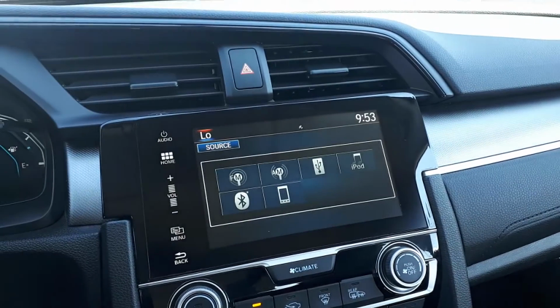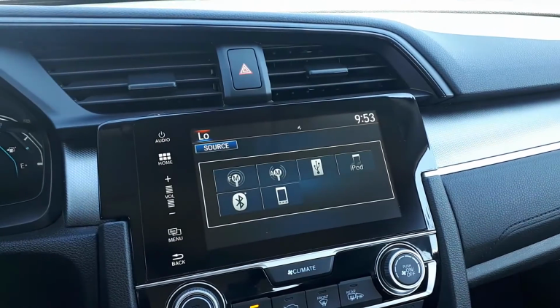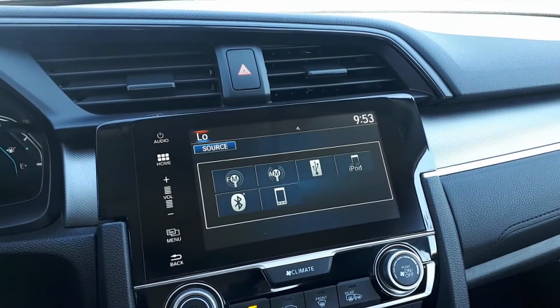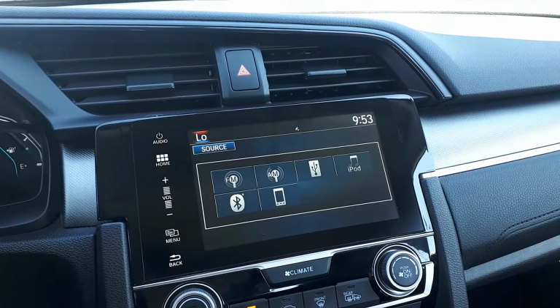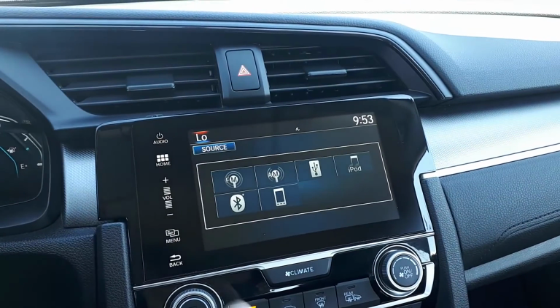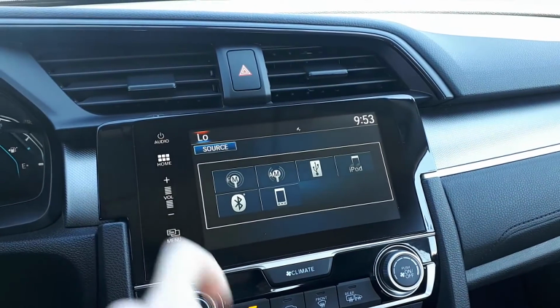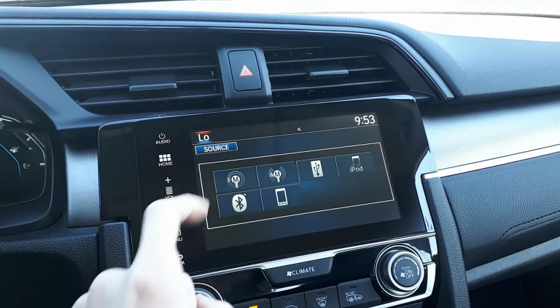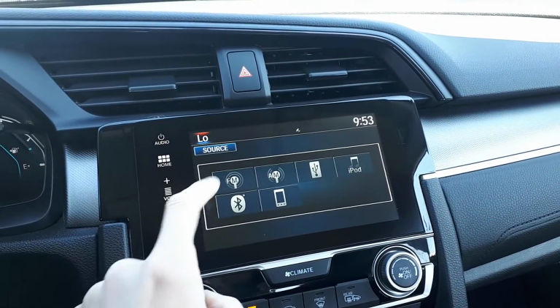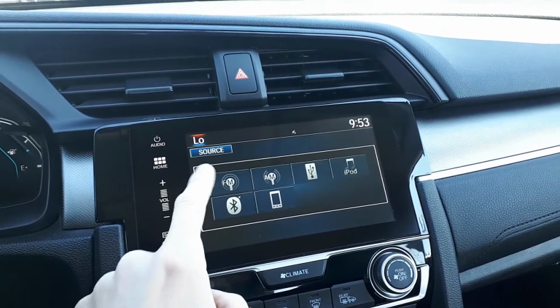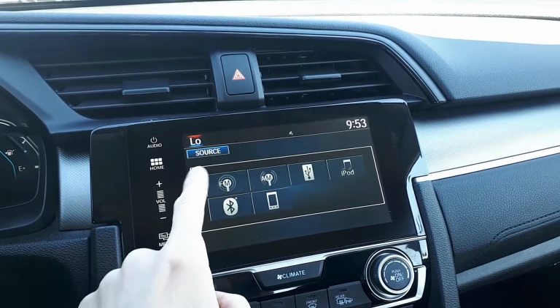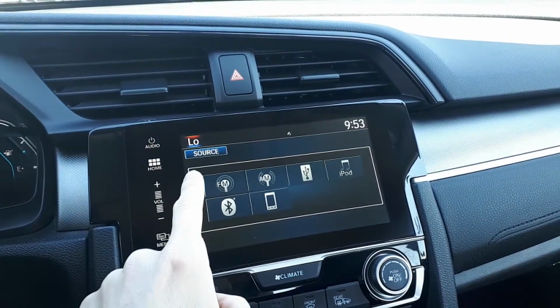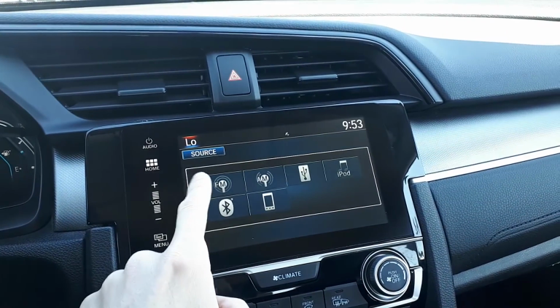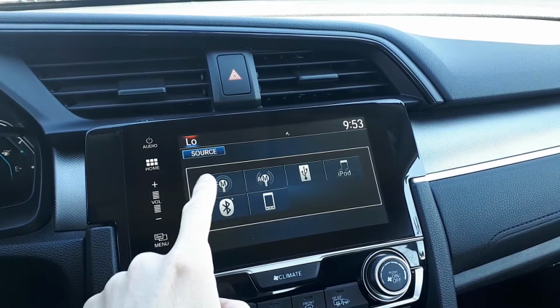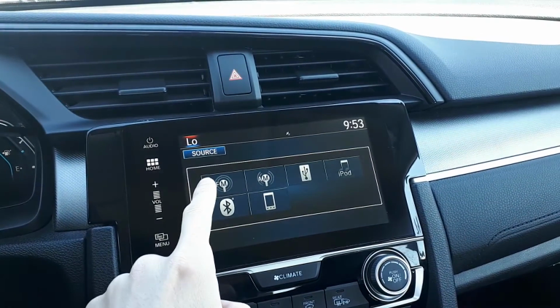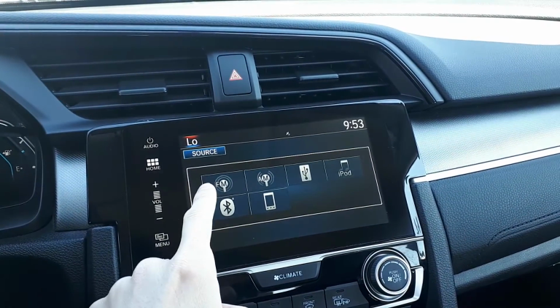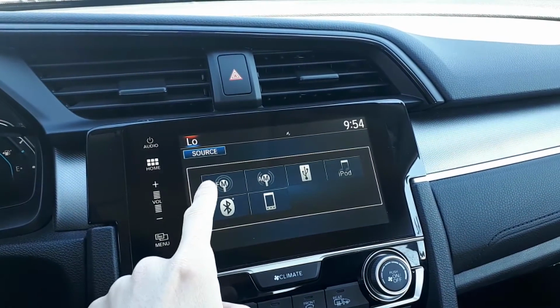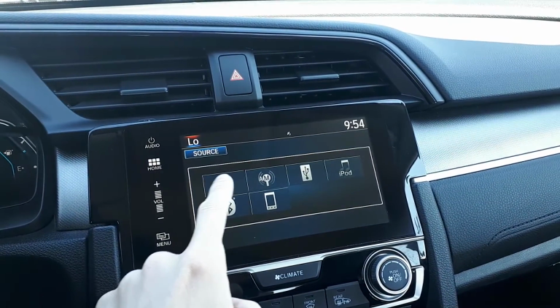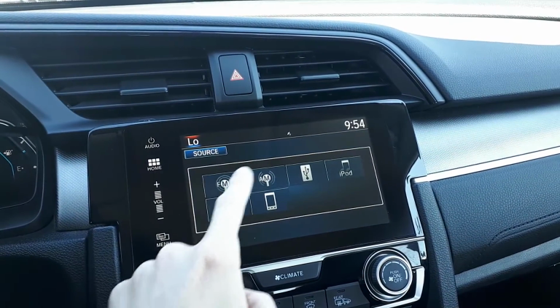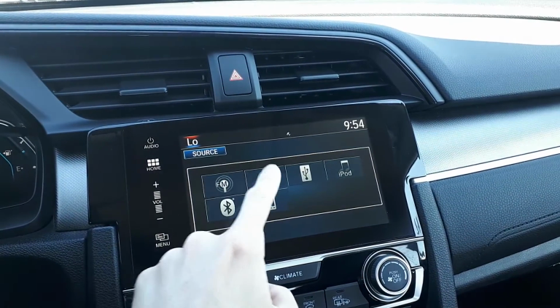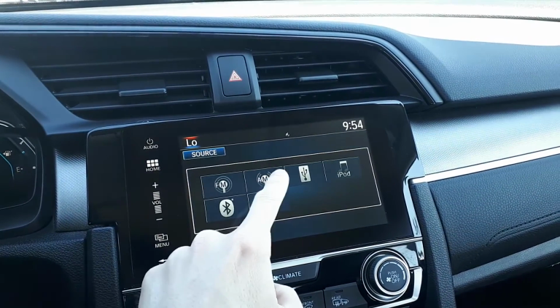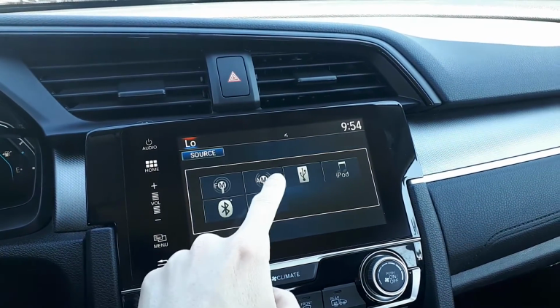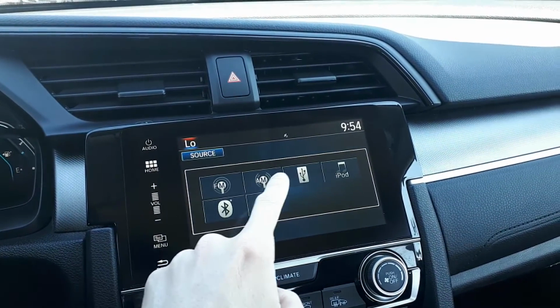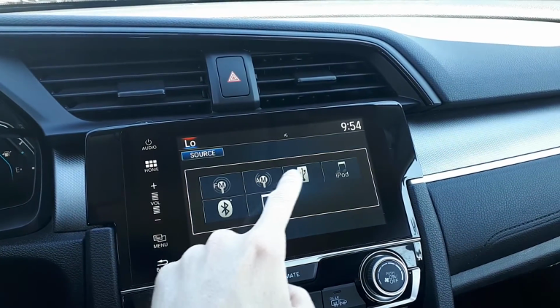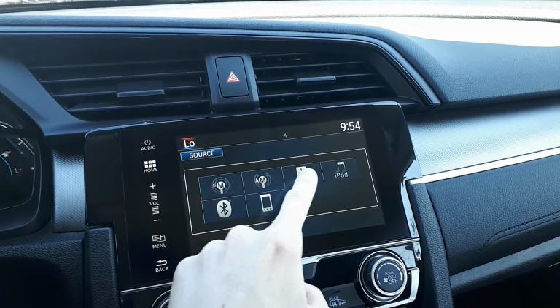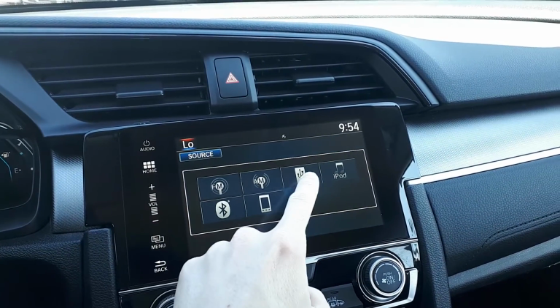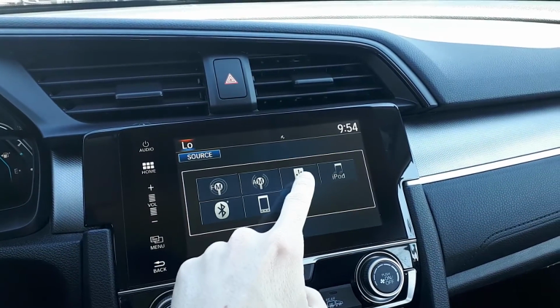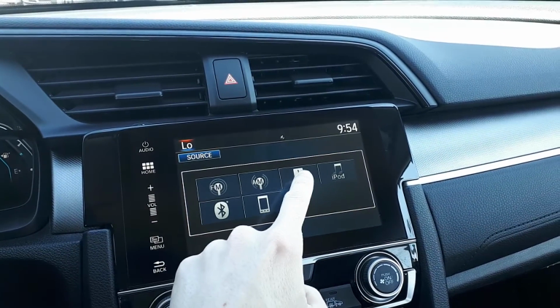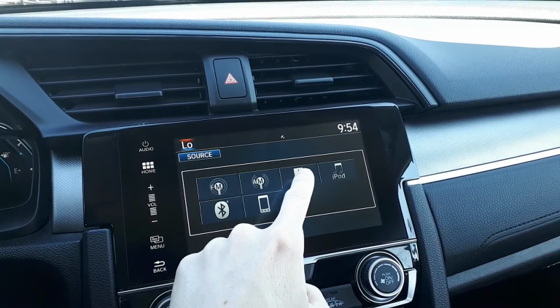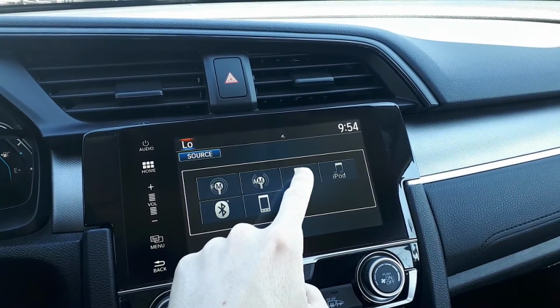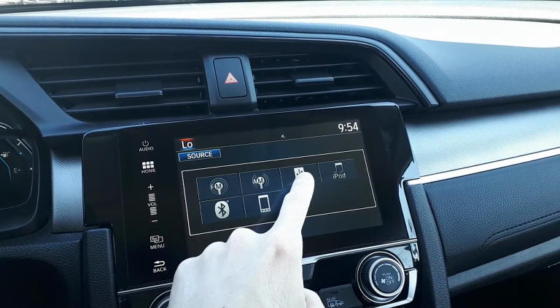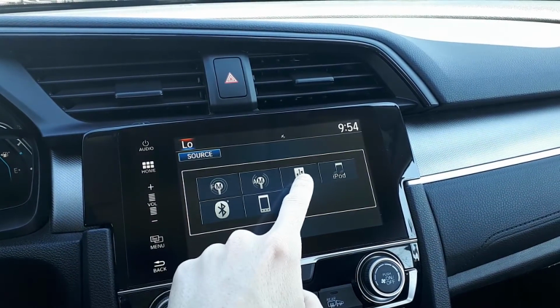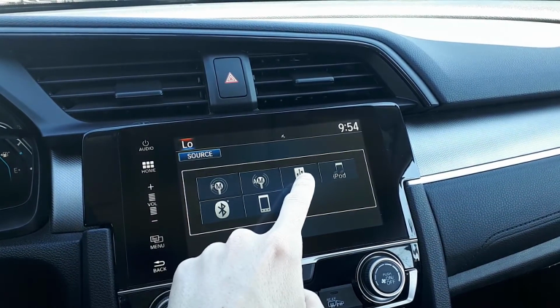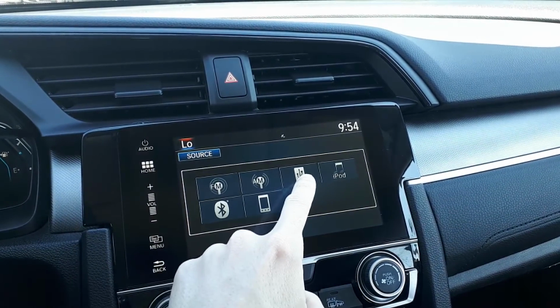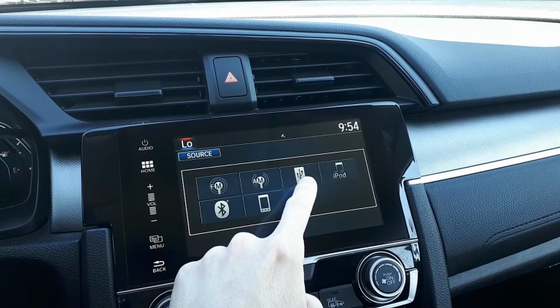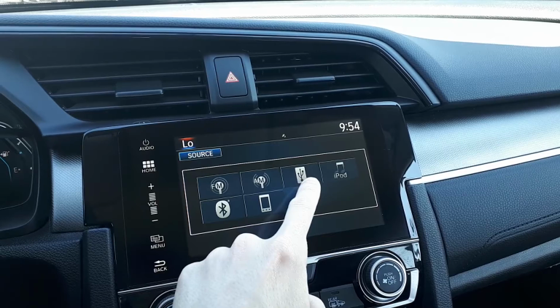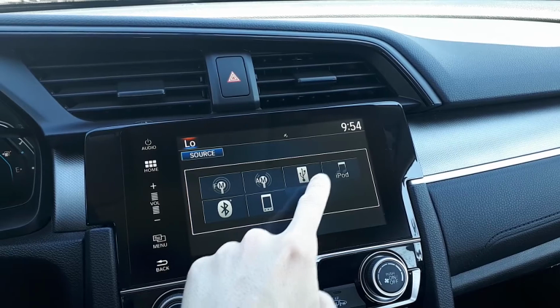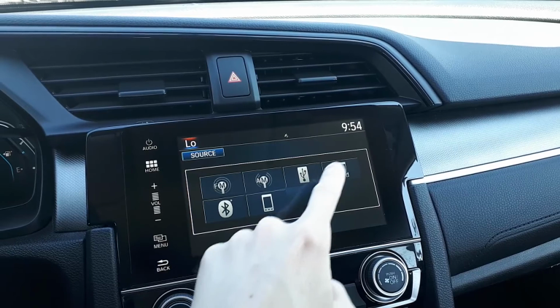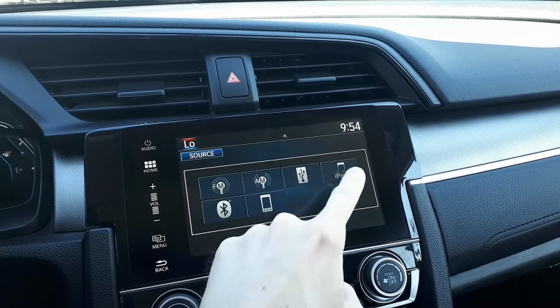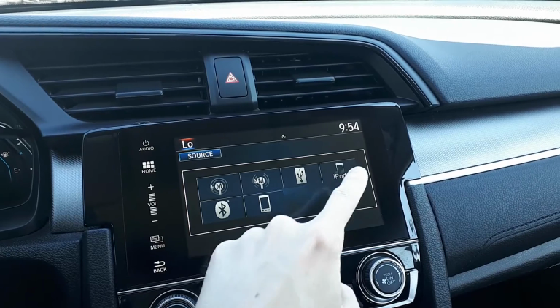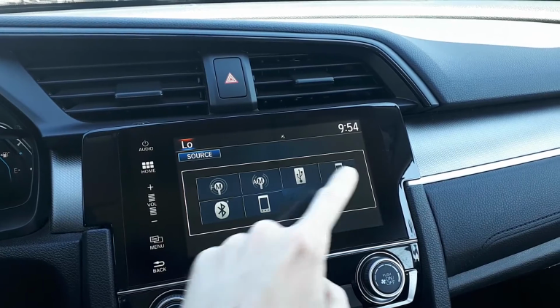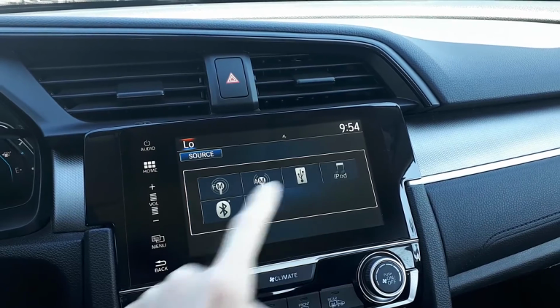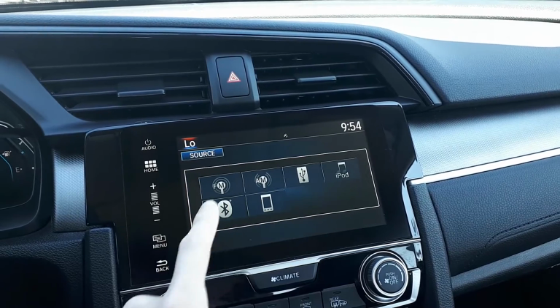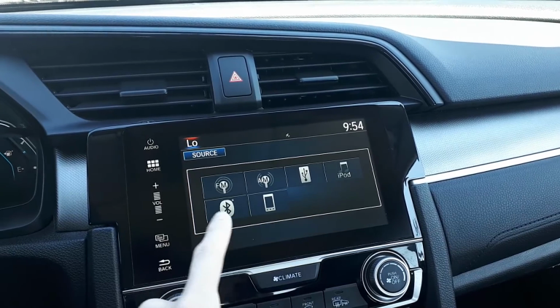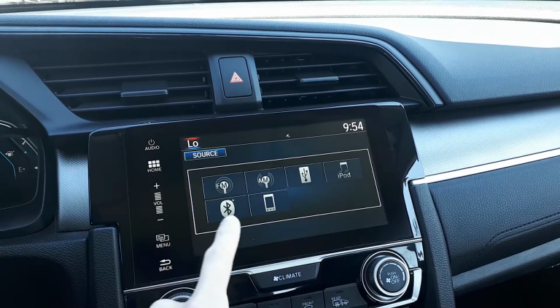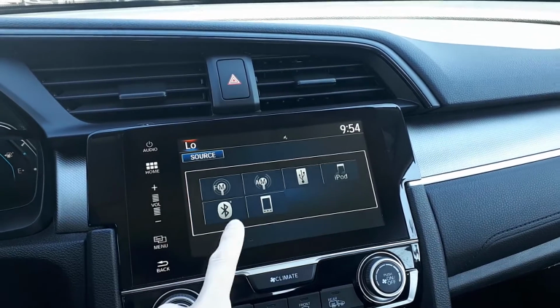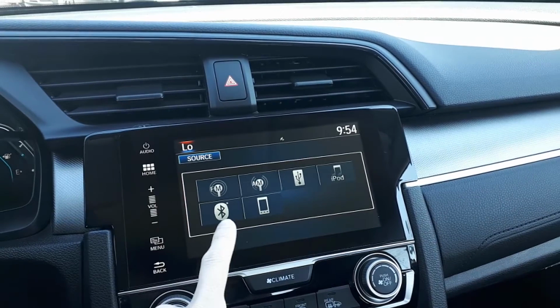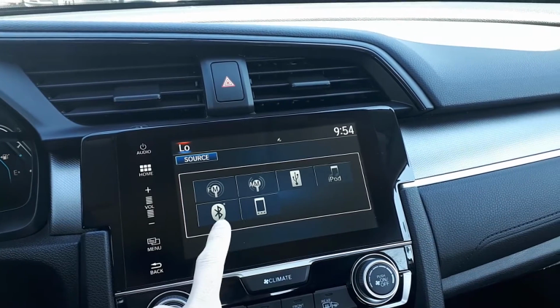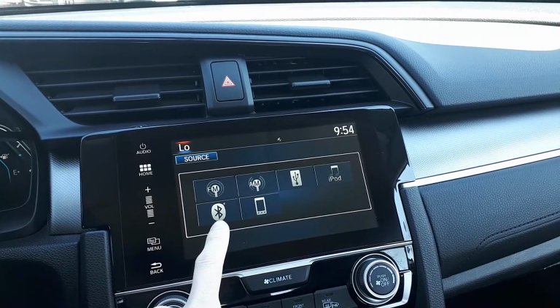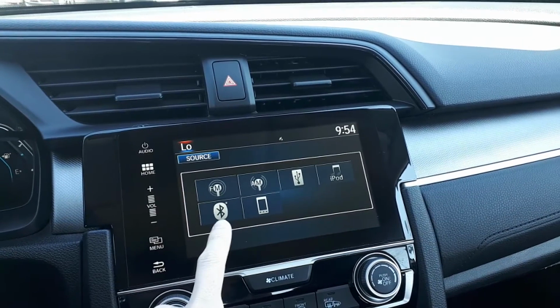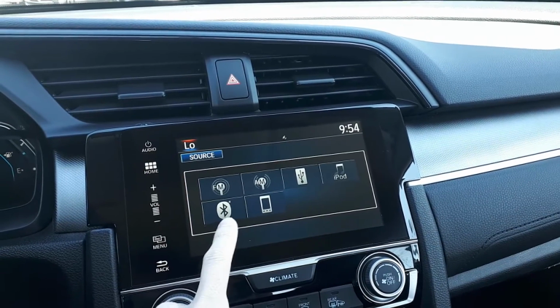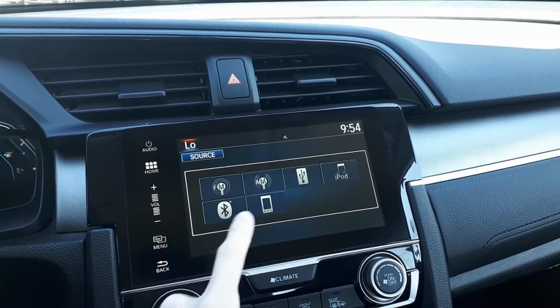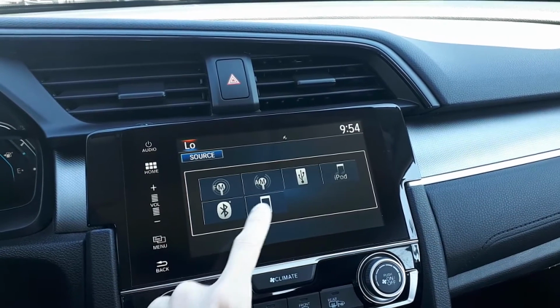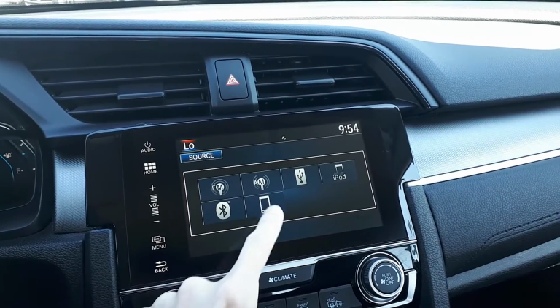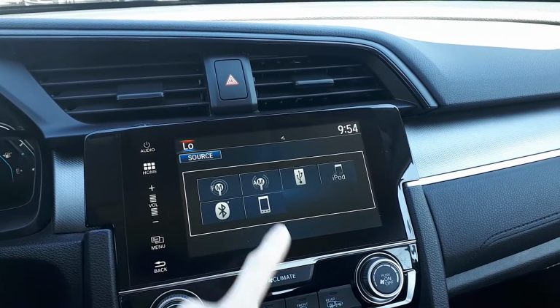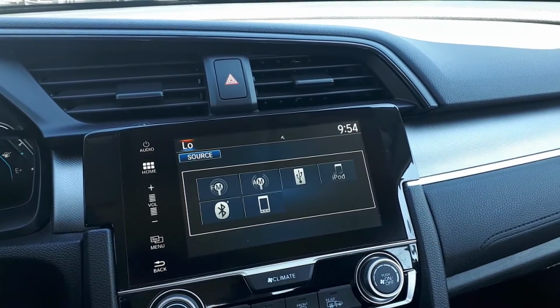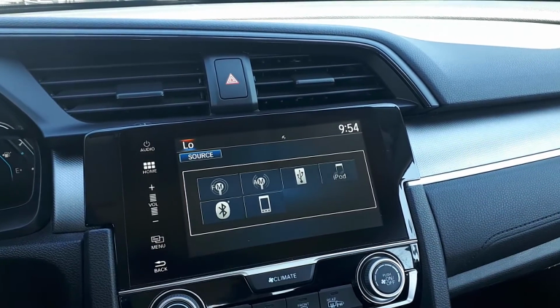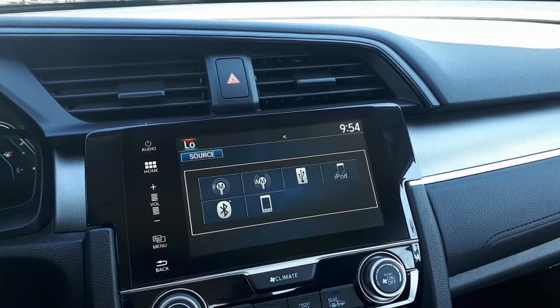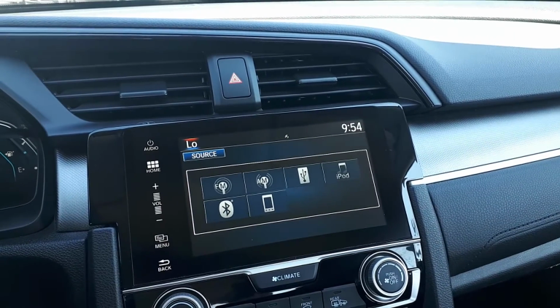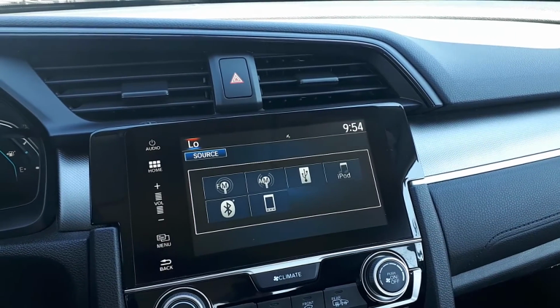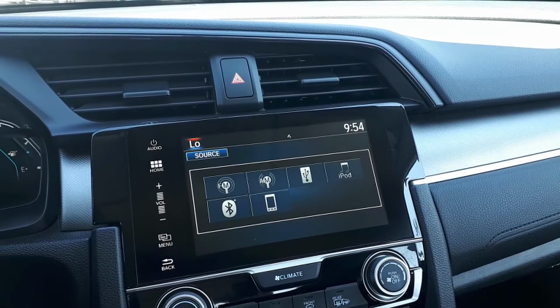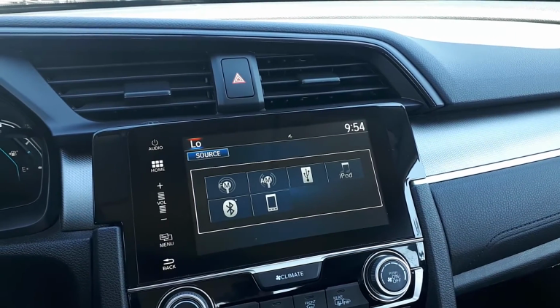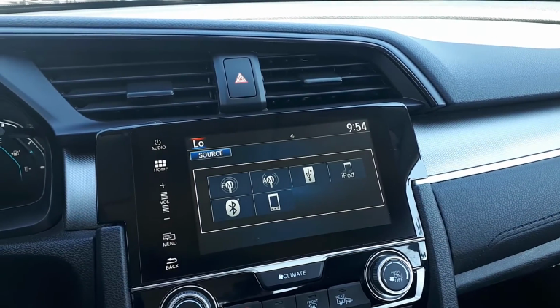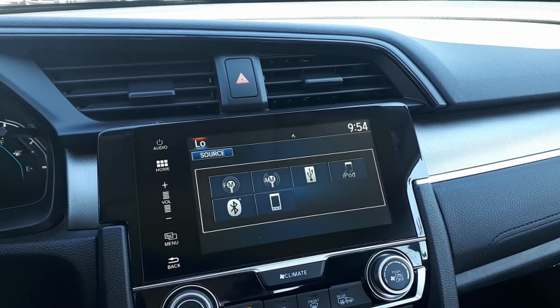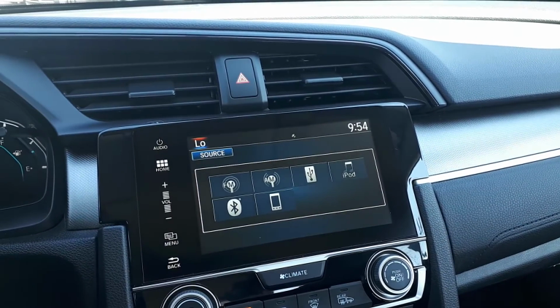We can choose between FM, AM, USB, iPod, Bluetooth, or smartphone connection.